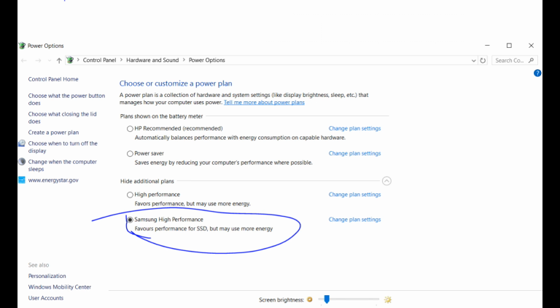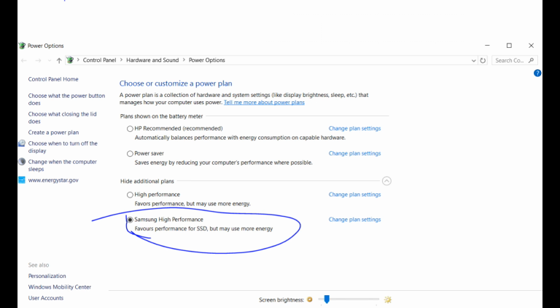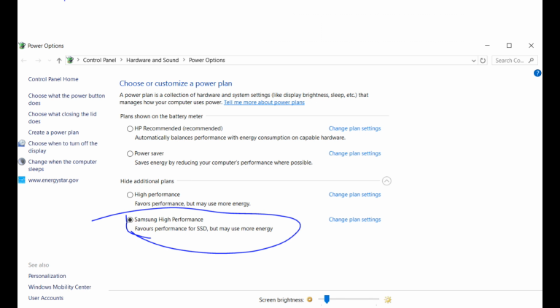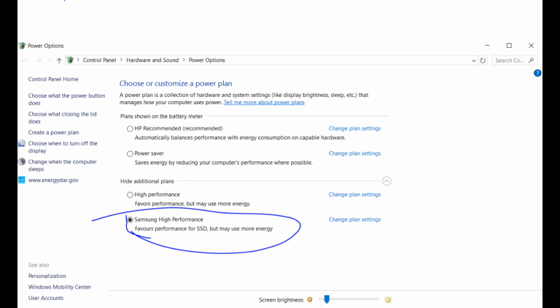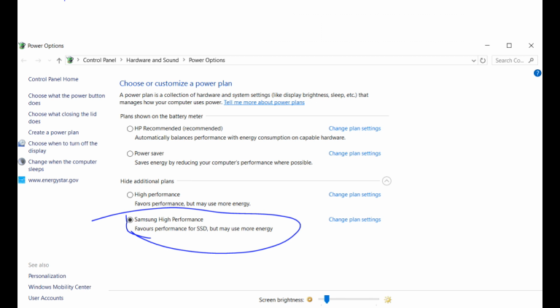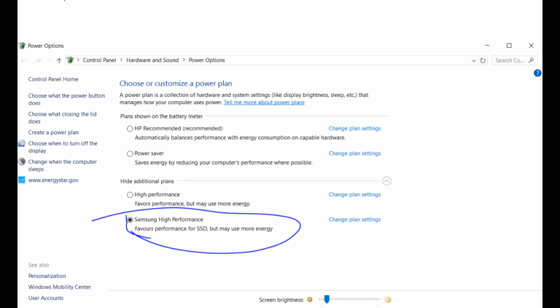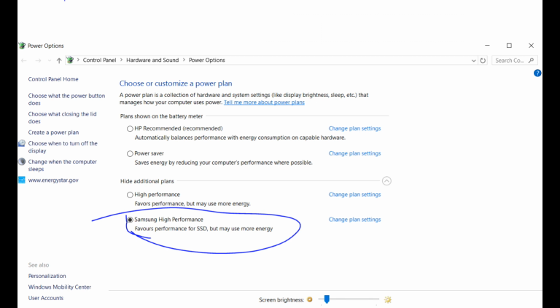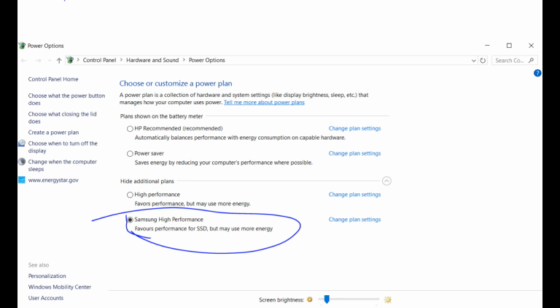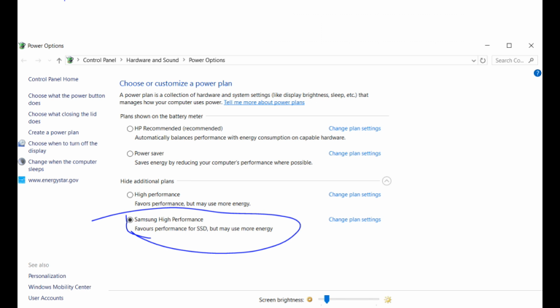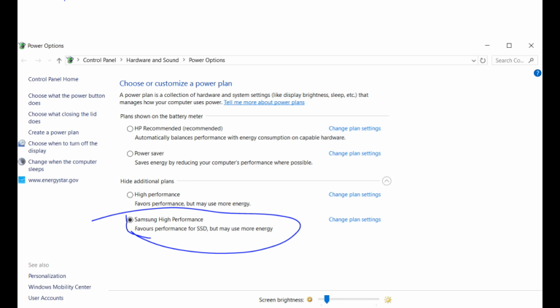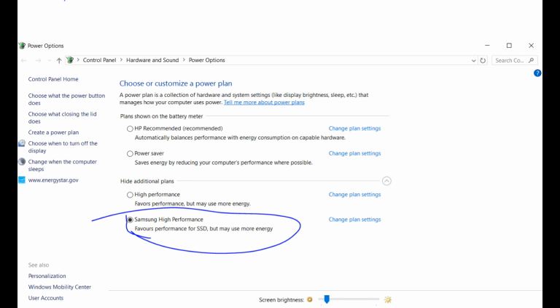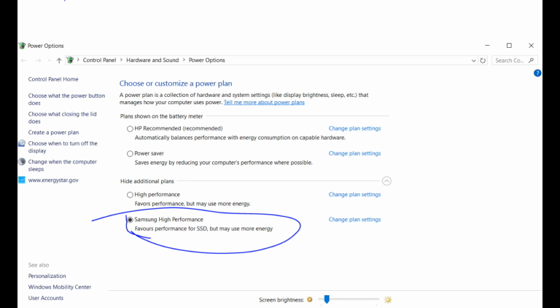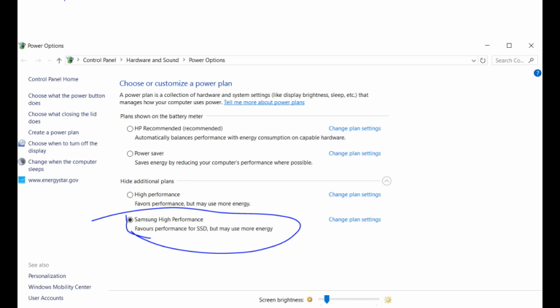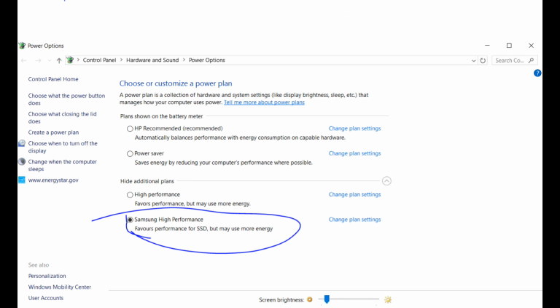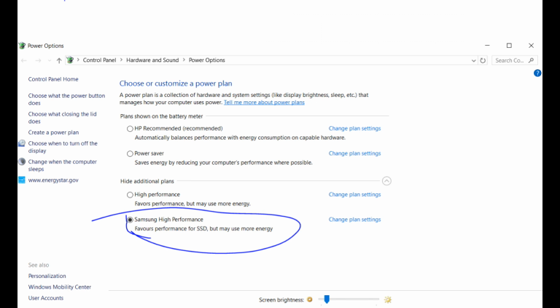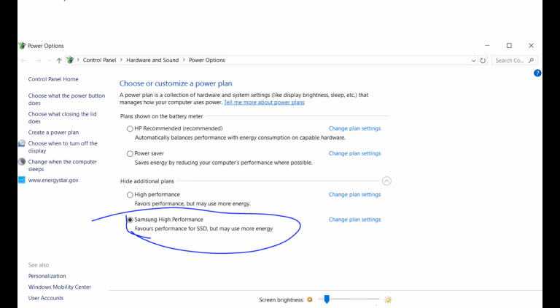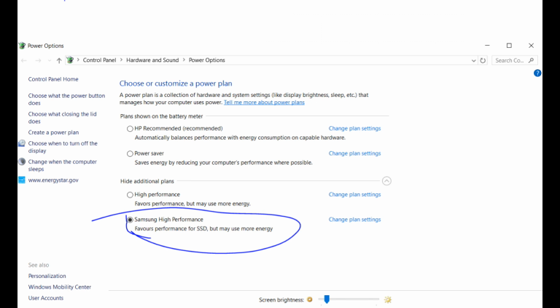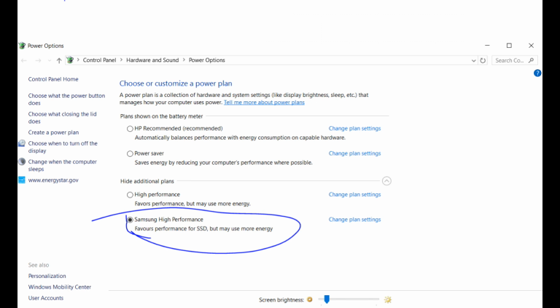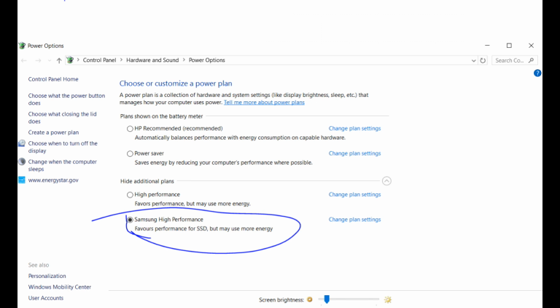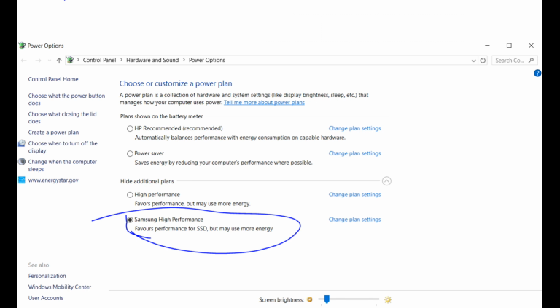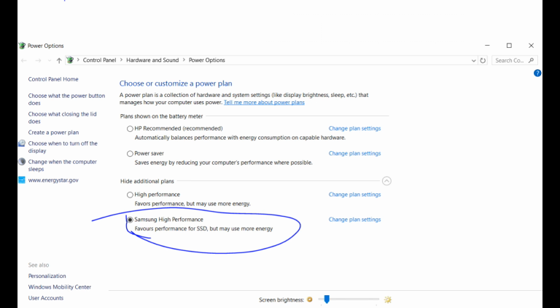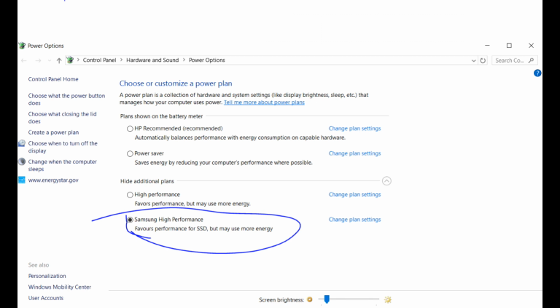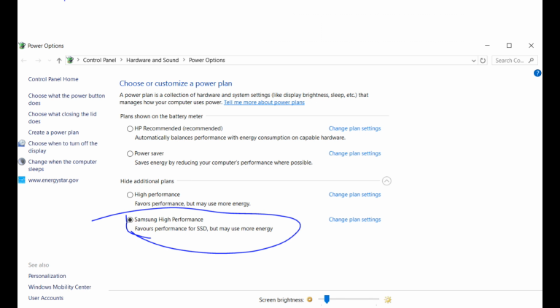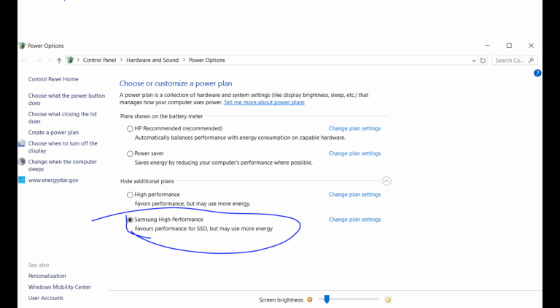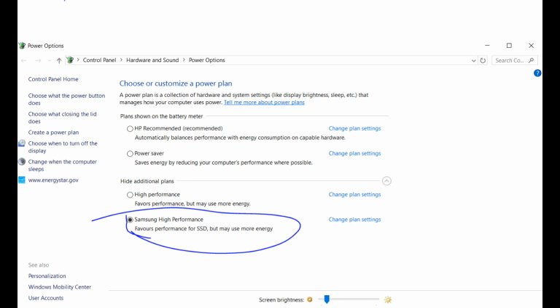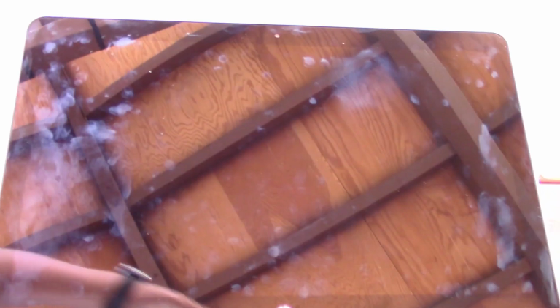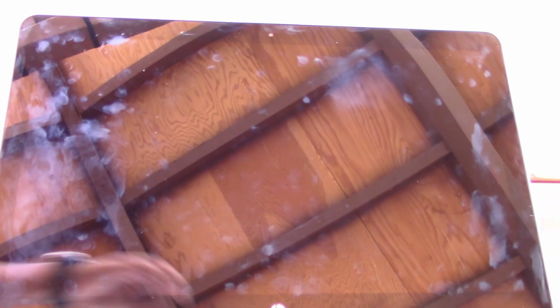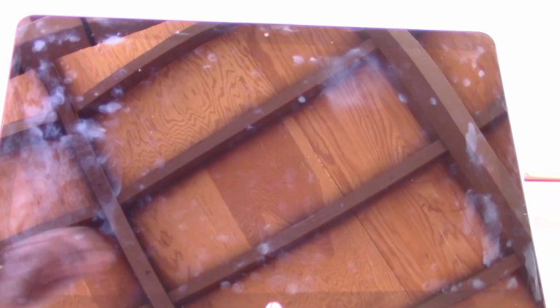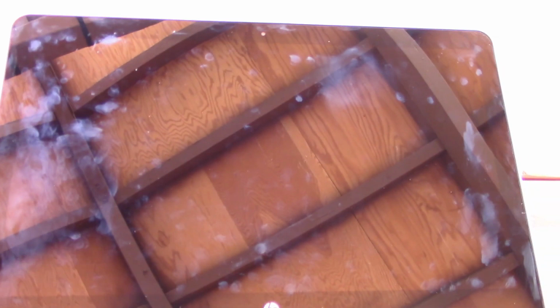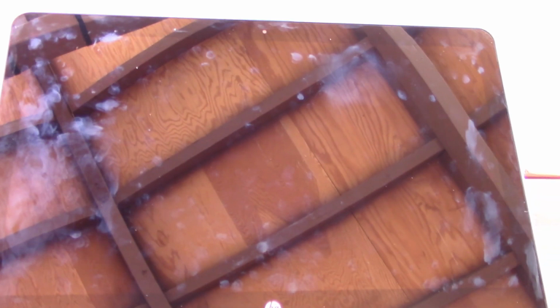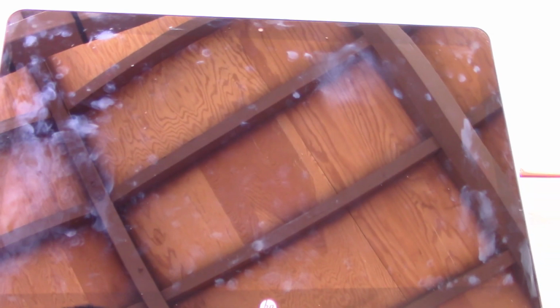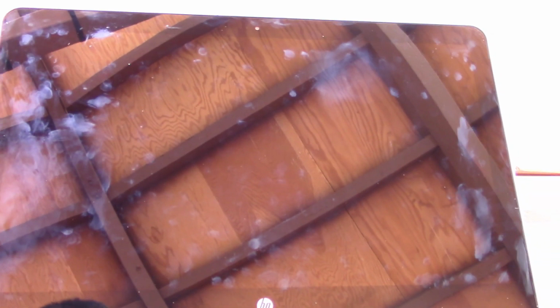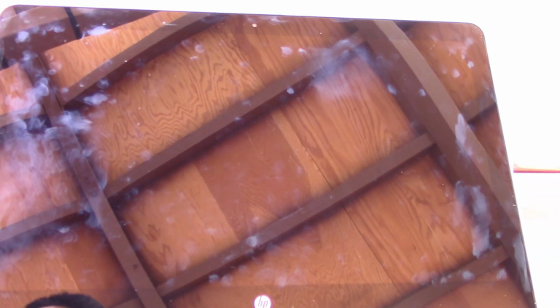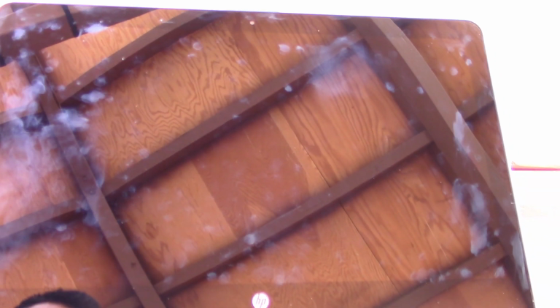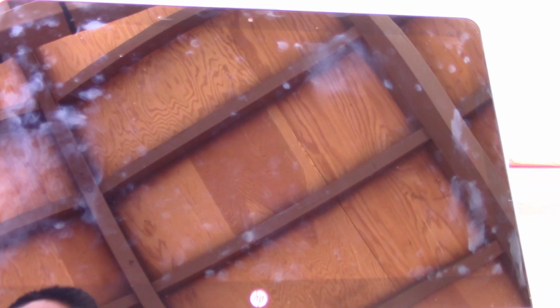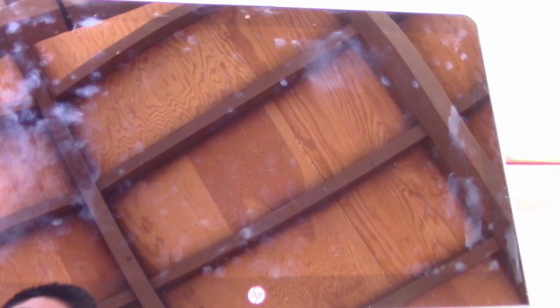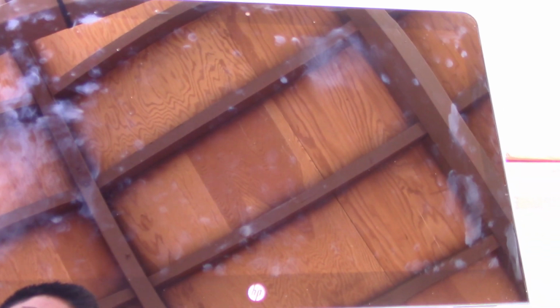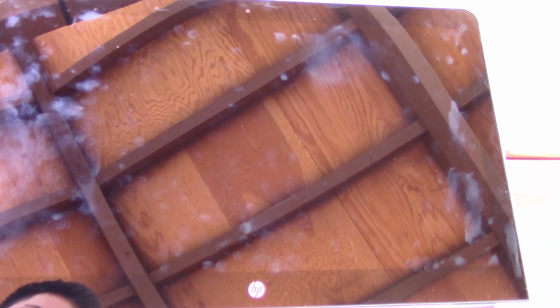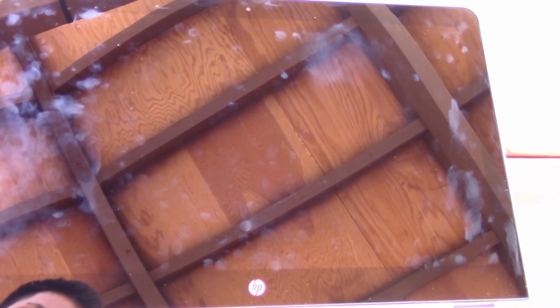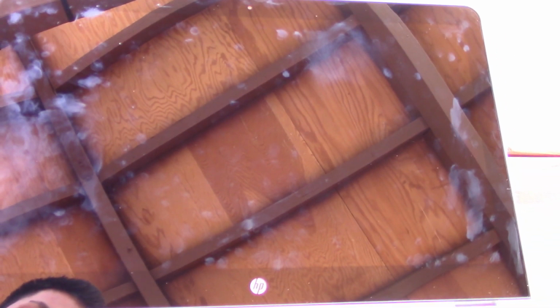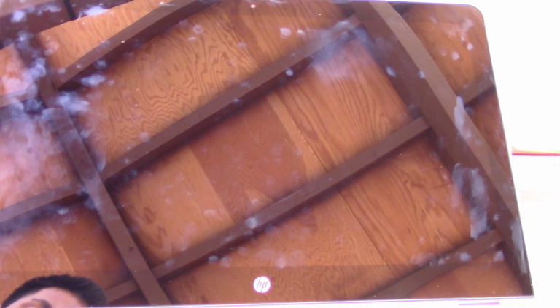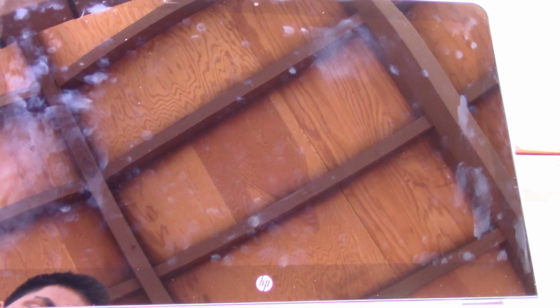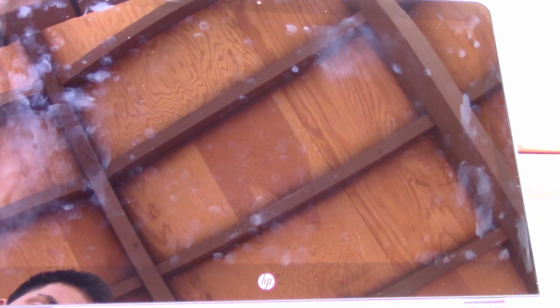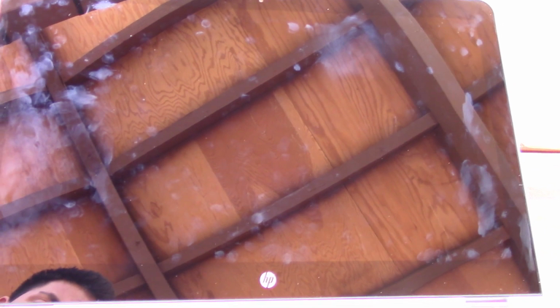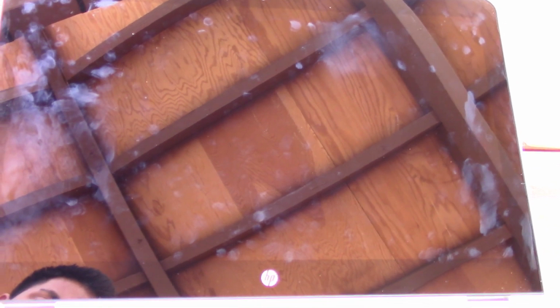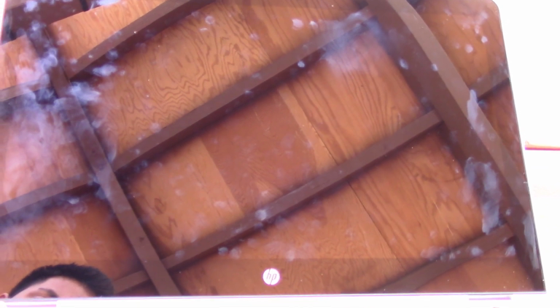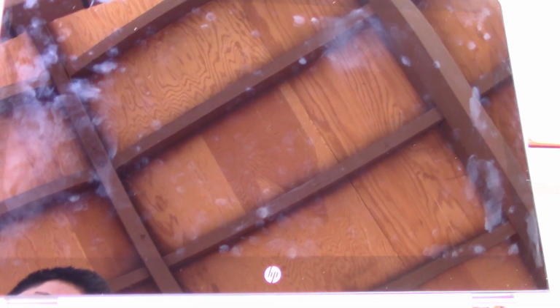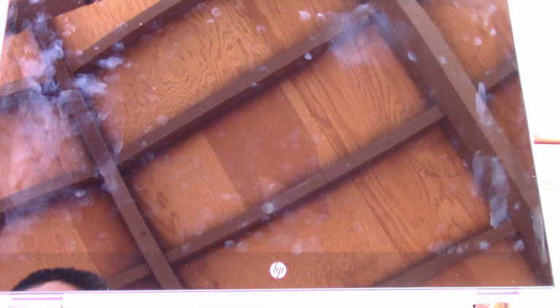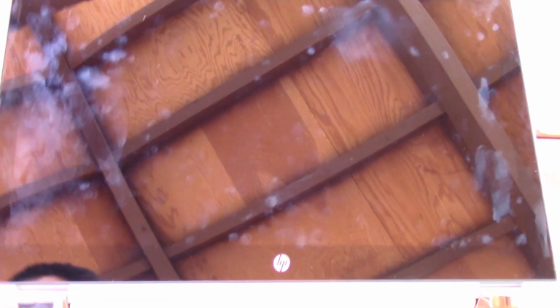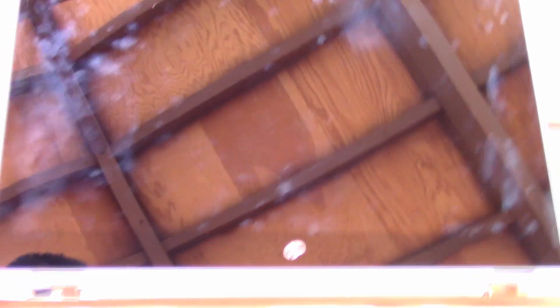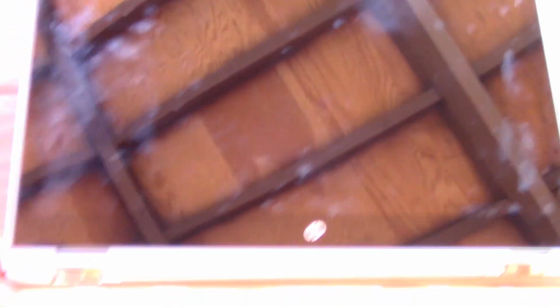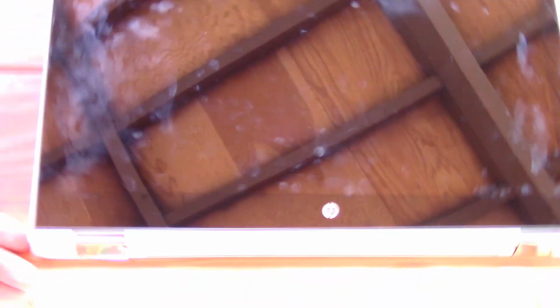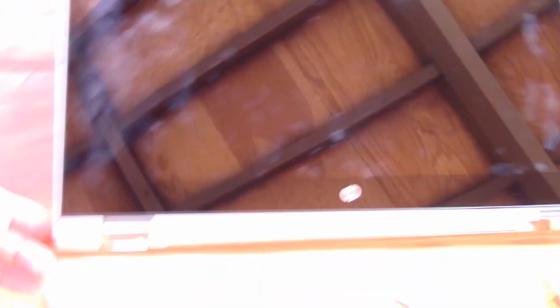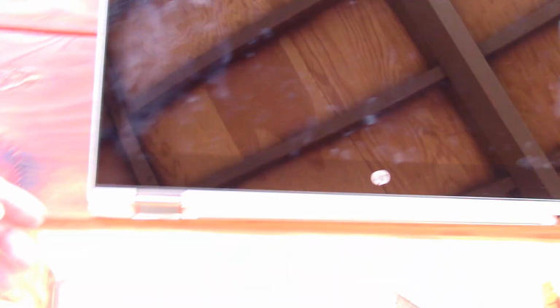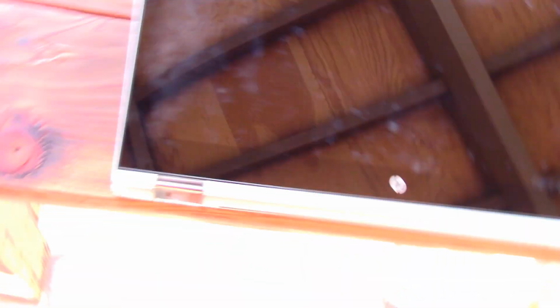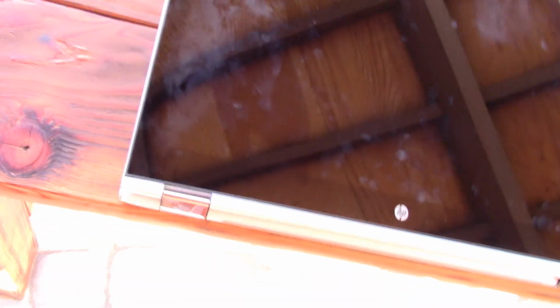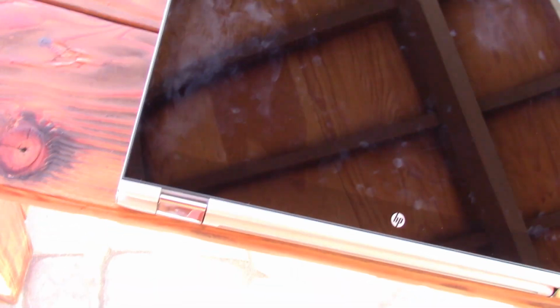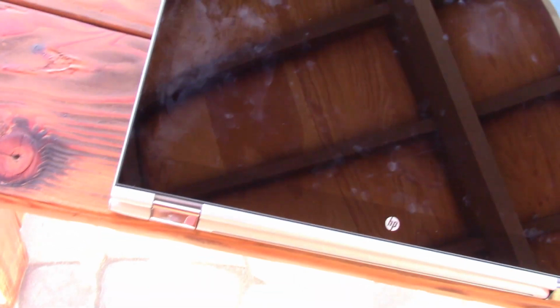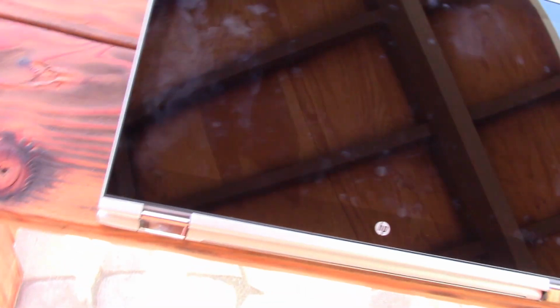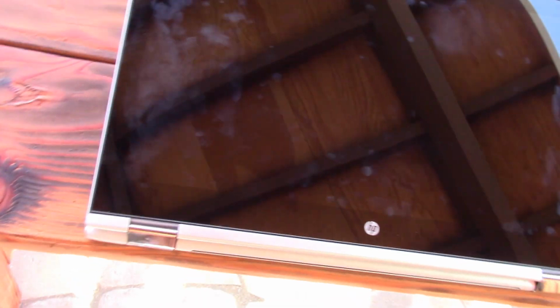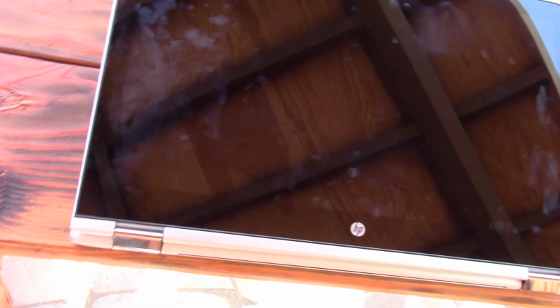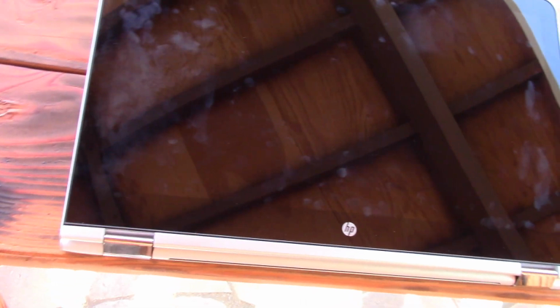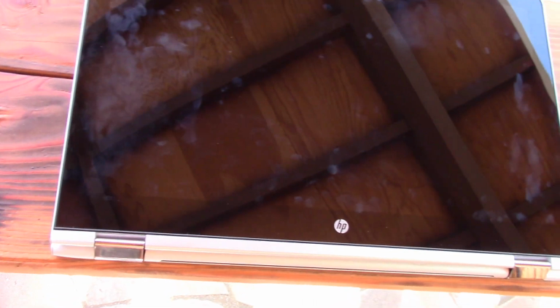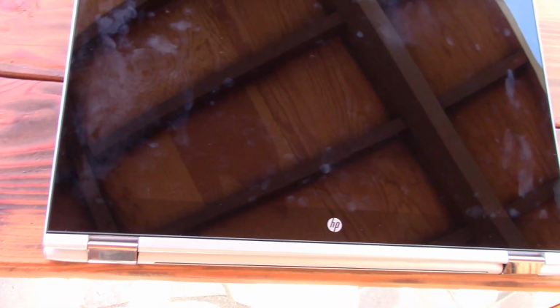After rebooting, you will have a new Samsung High Performance option in your power management. This will drain your battery more, but it will give your computer serious performance. Good luck with your new and improved laptop.